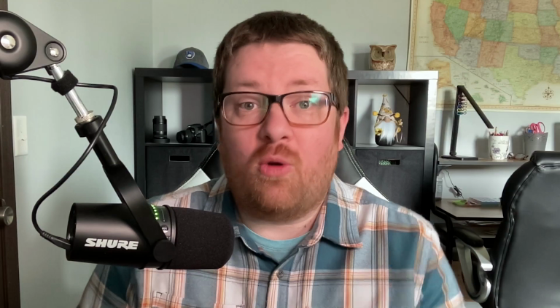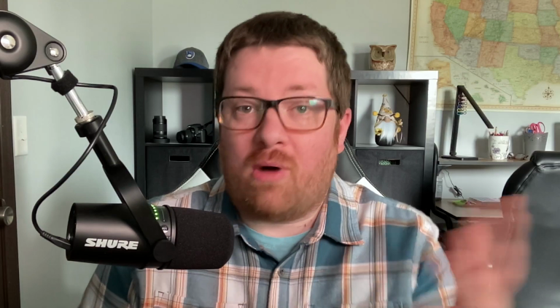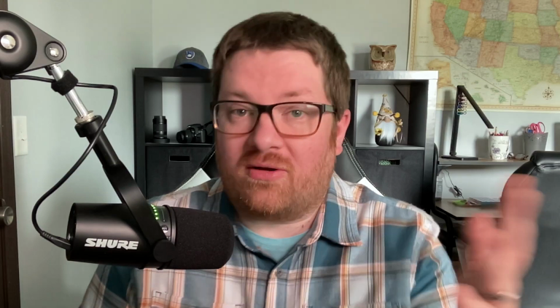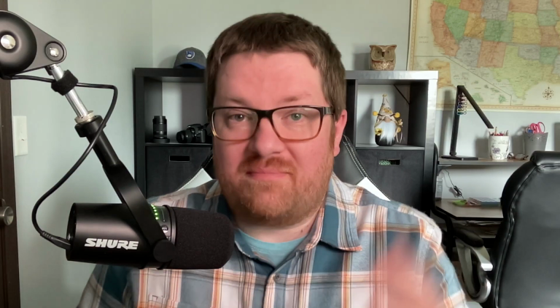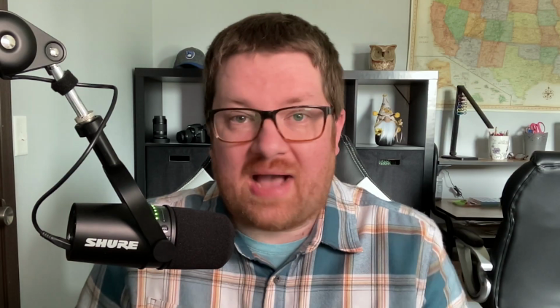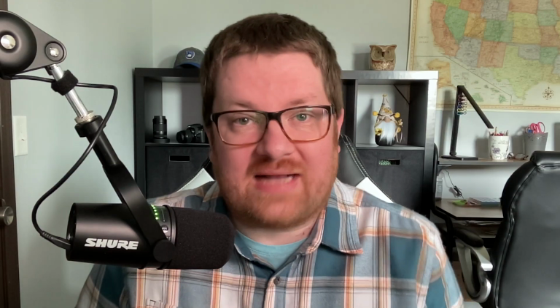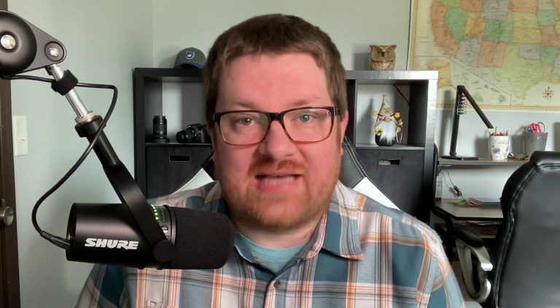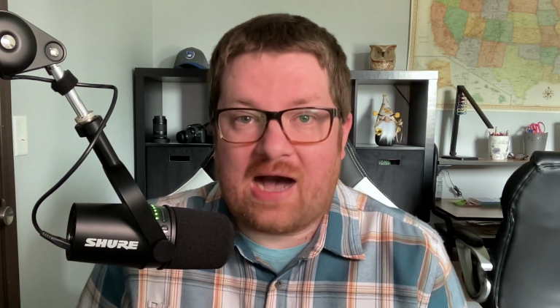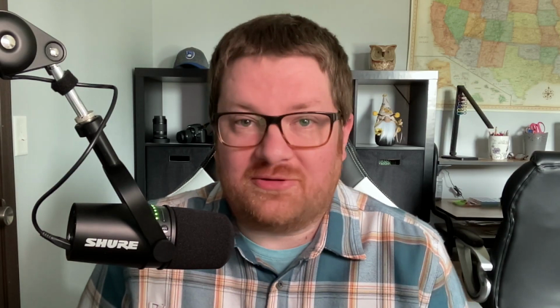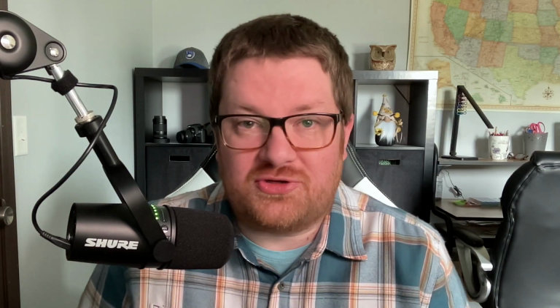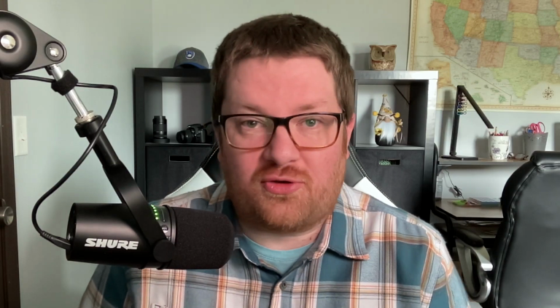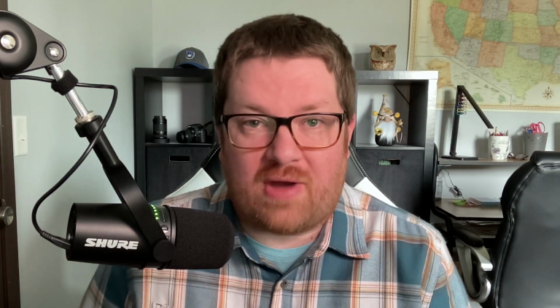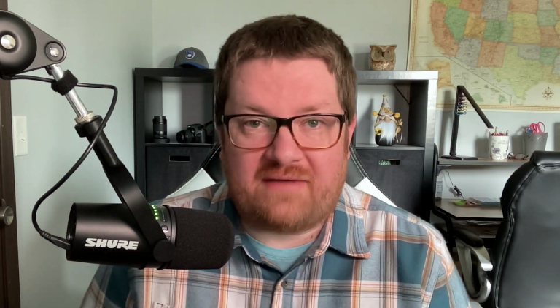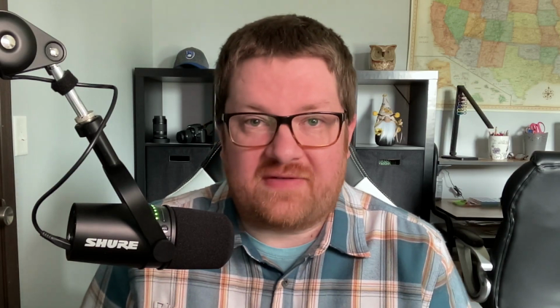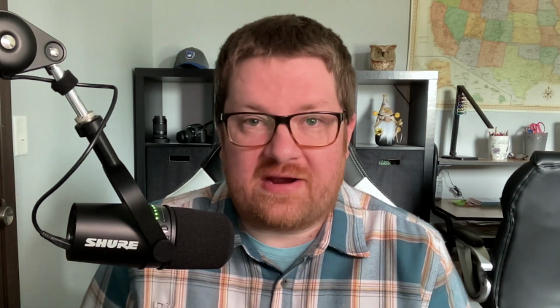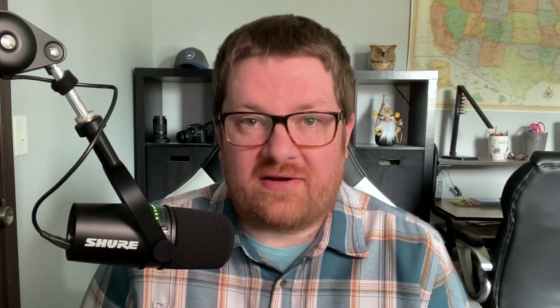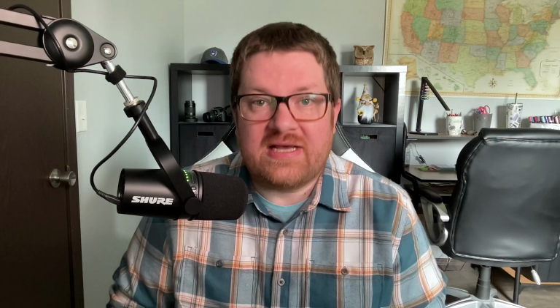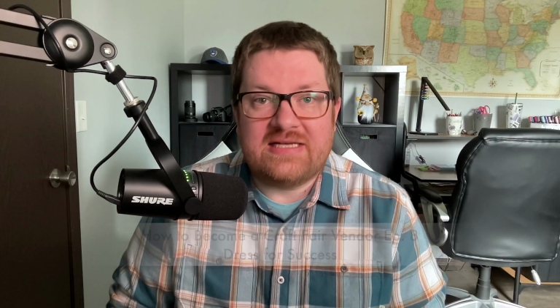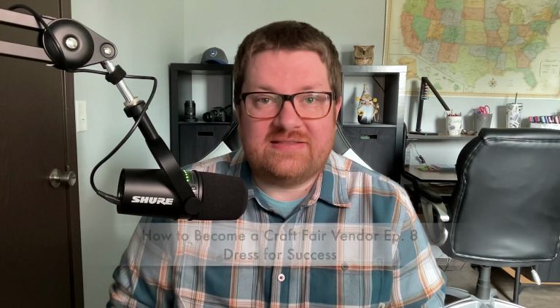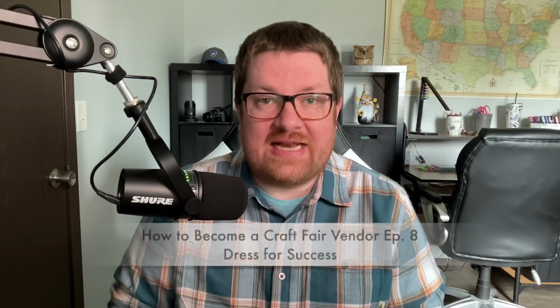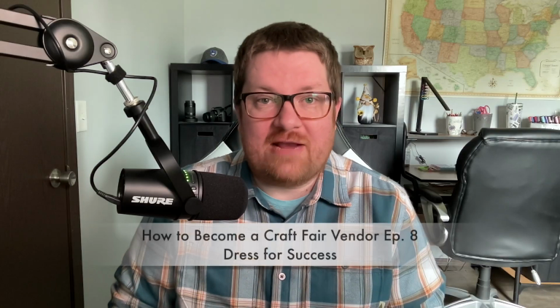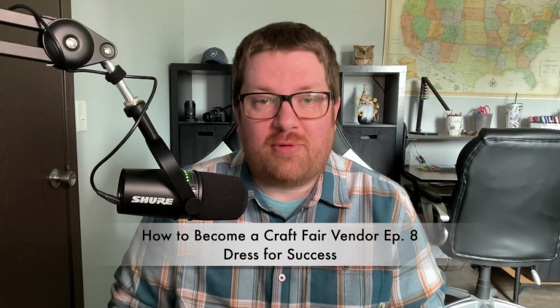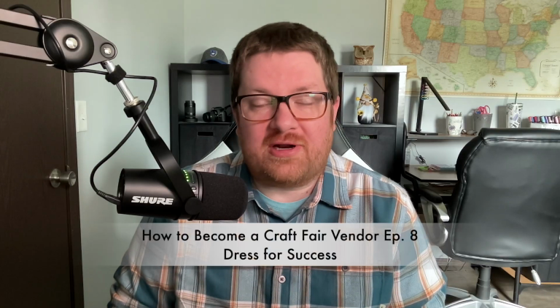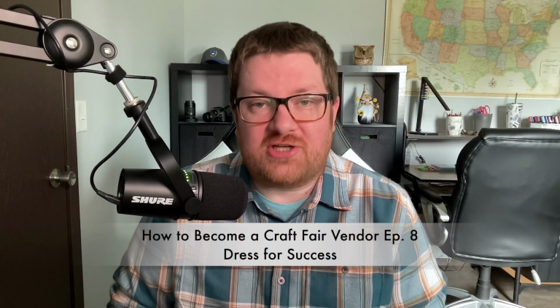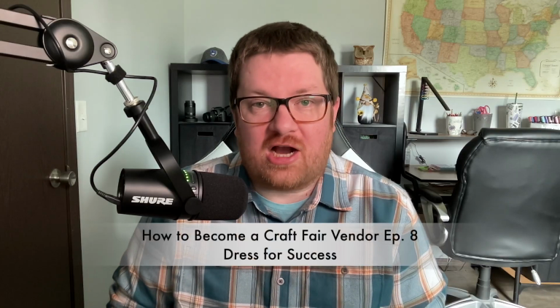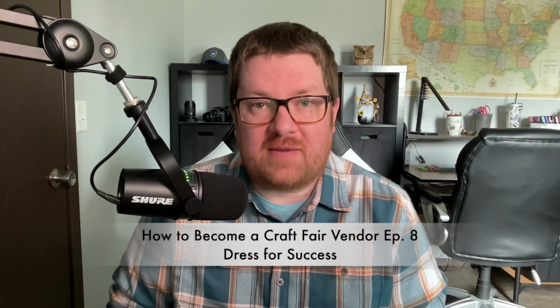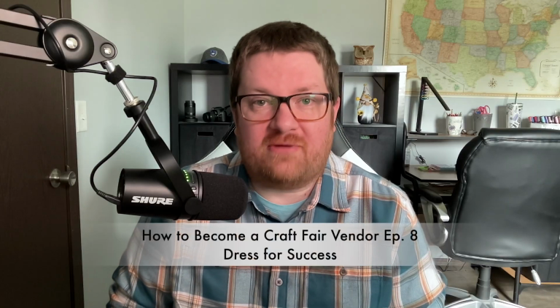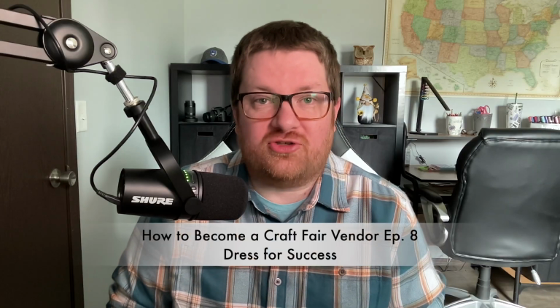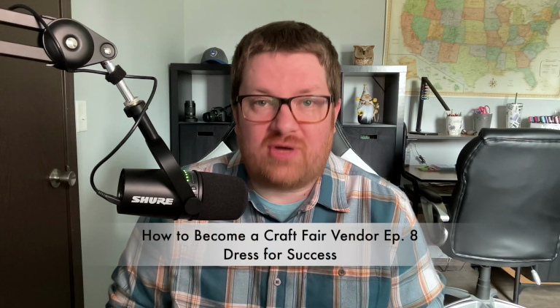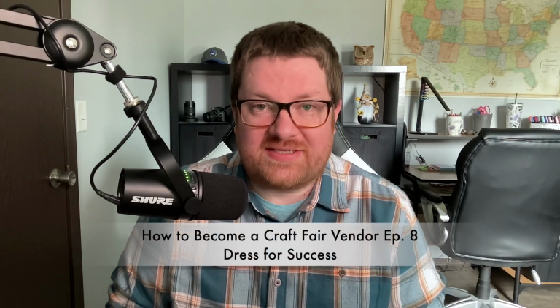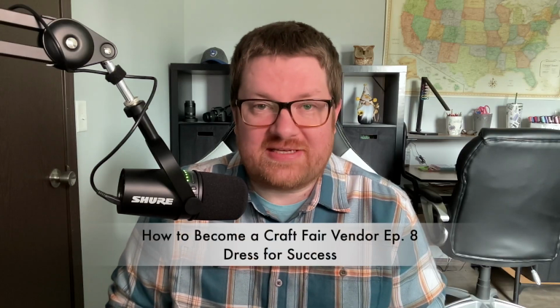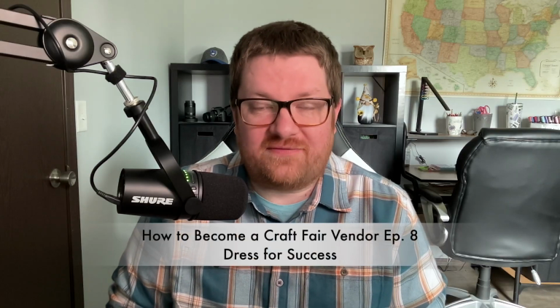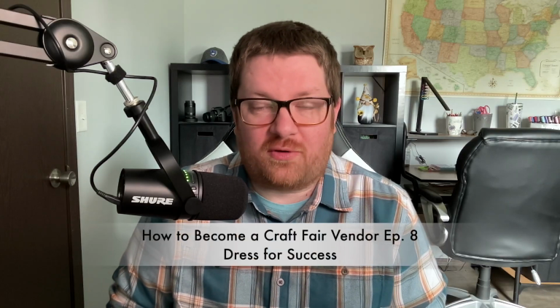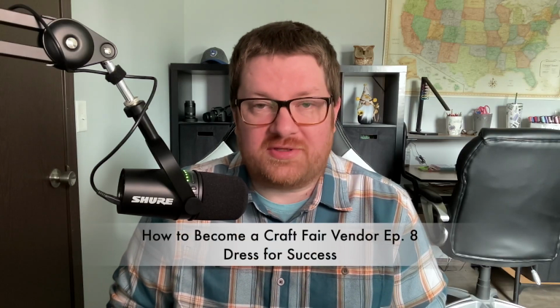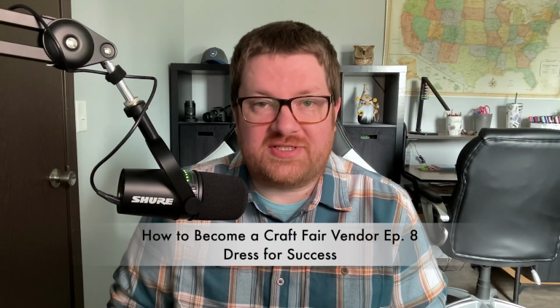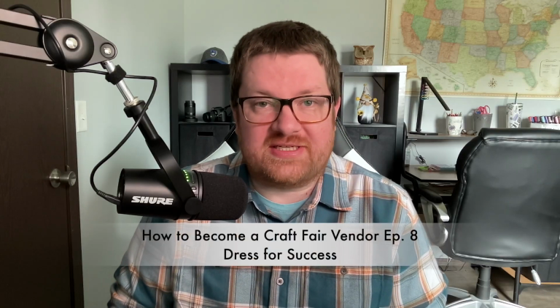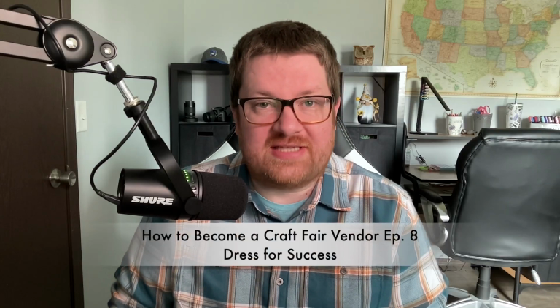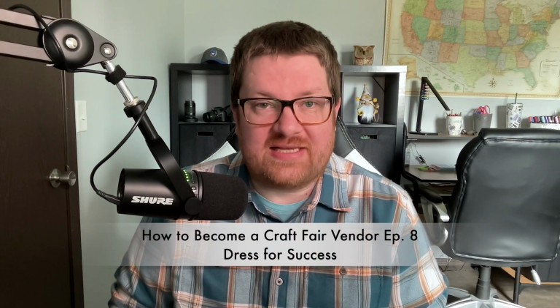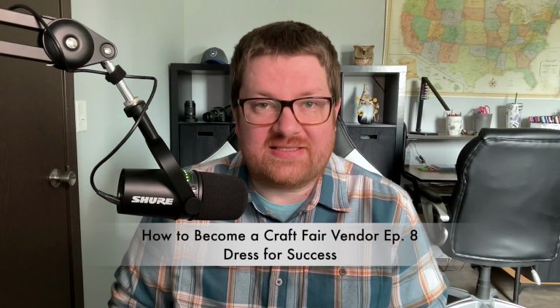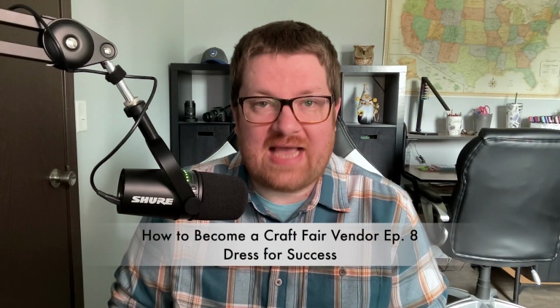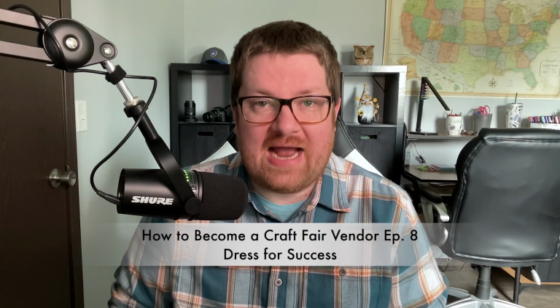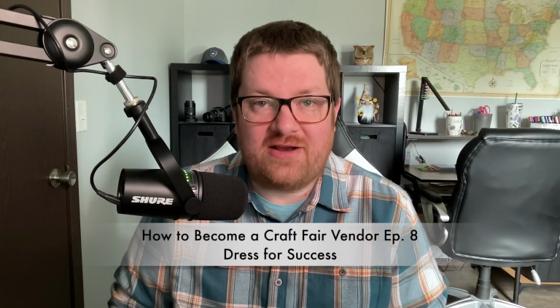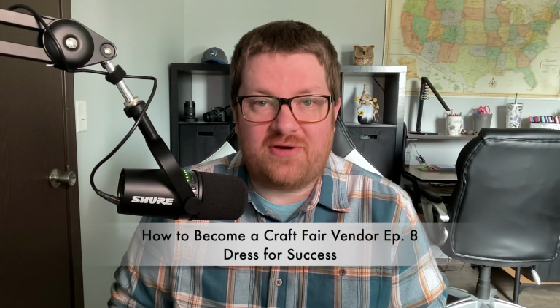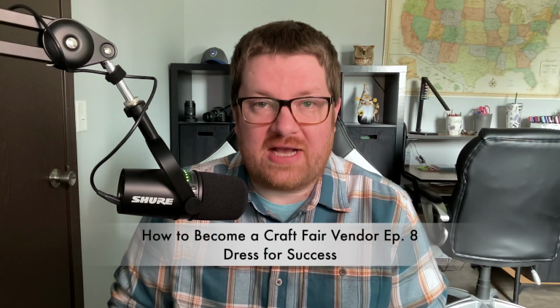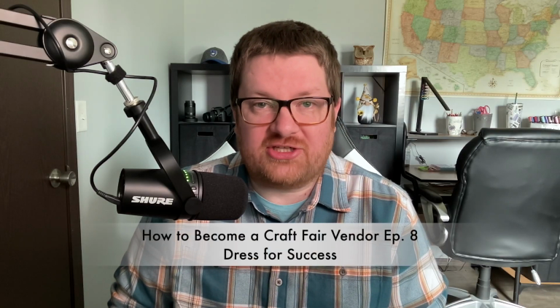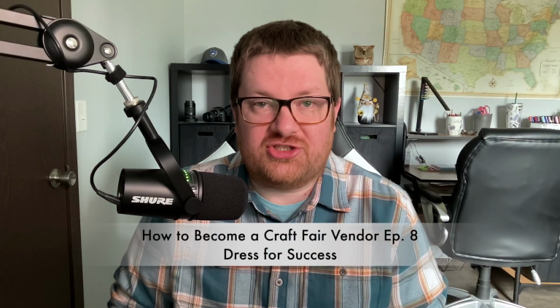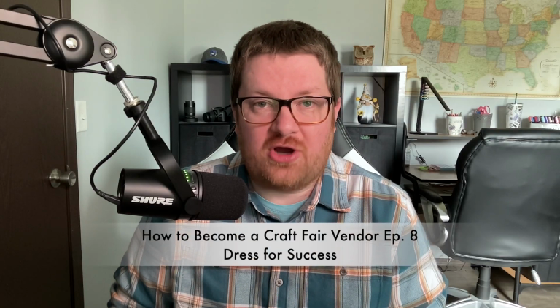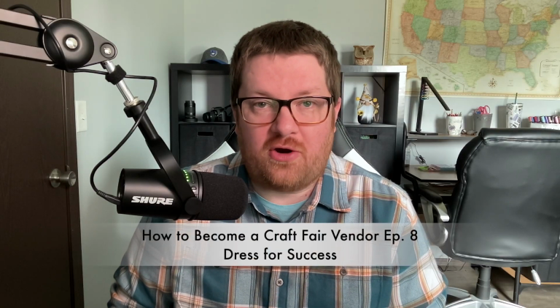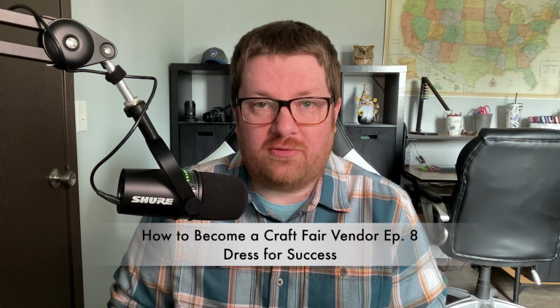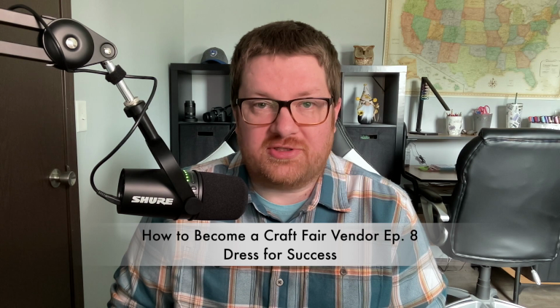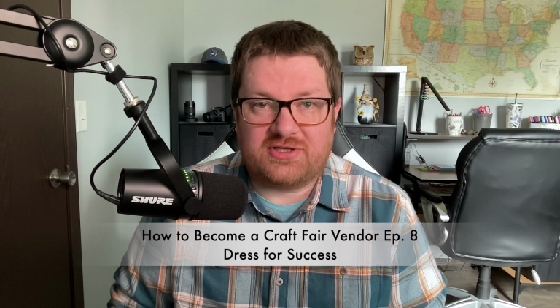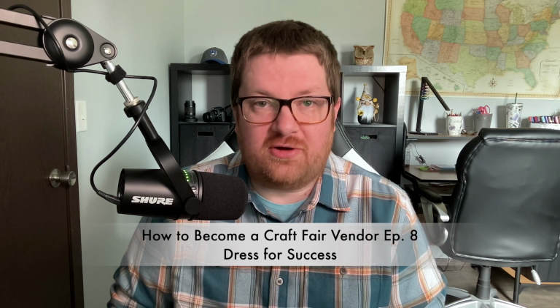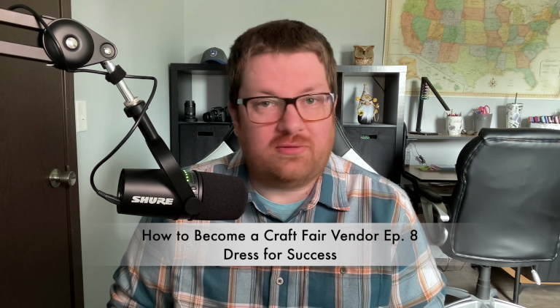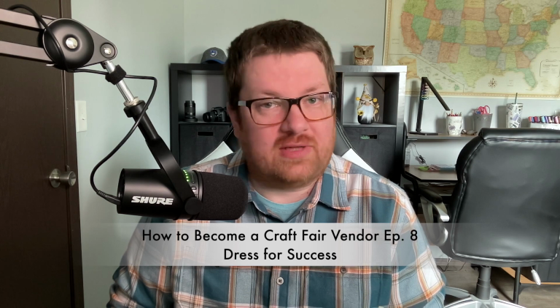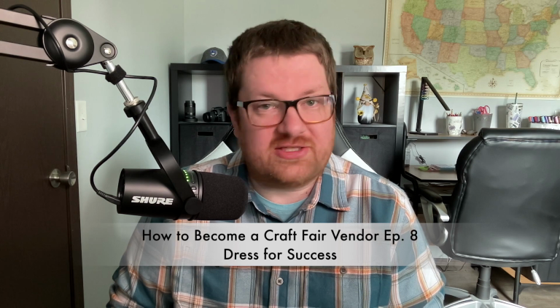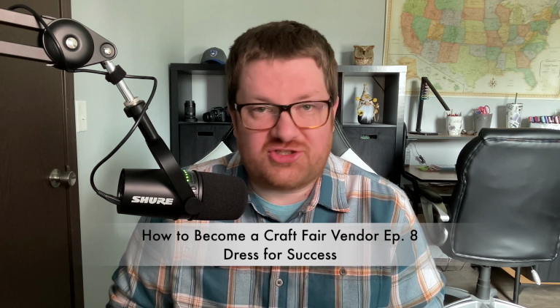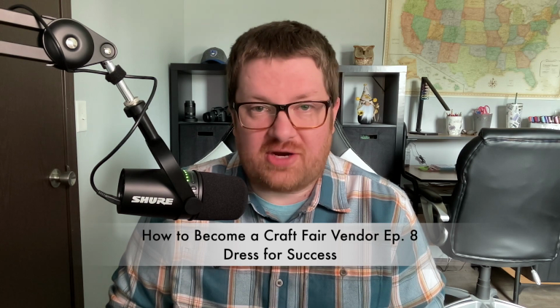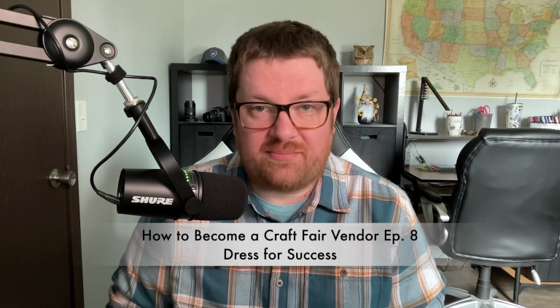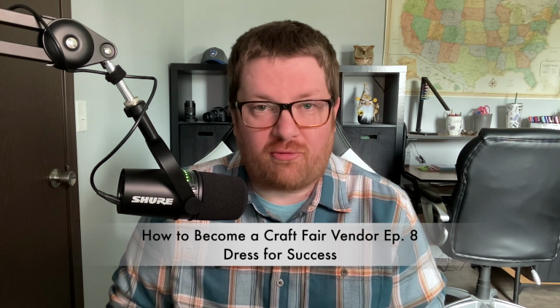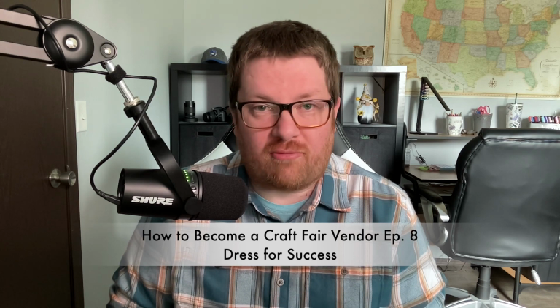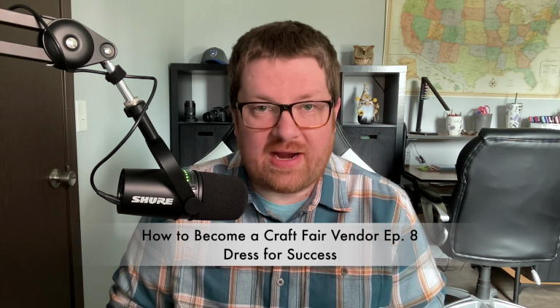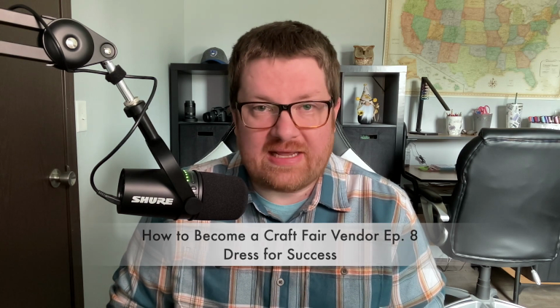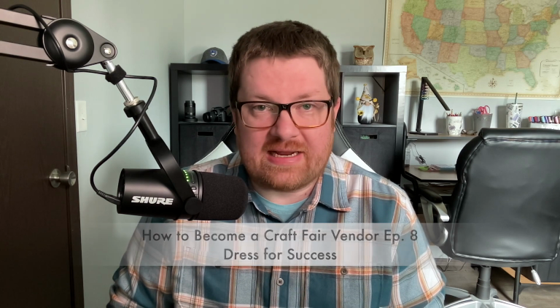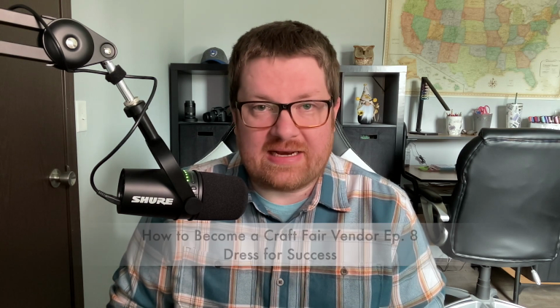Welcome back to How To Craft Fair. Today we're going to talk about dressing for success at your next show. So let's jump right in.